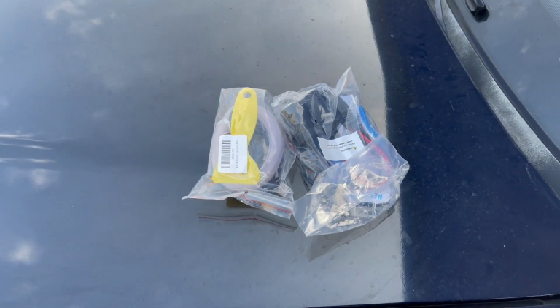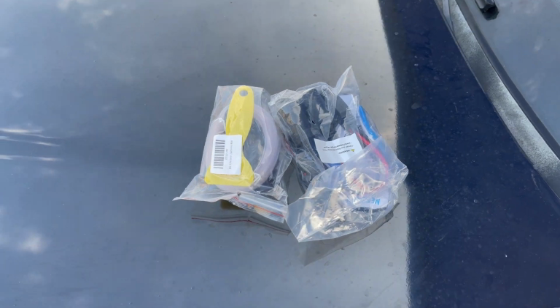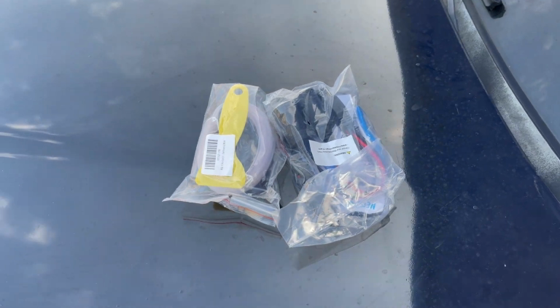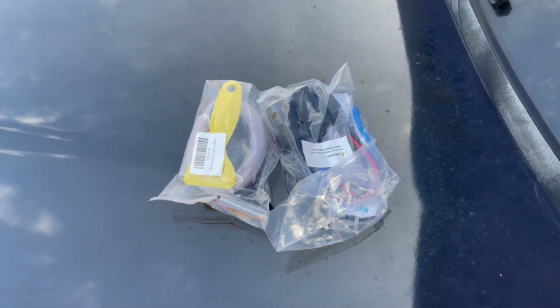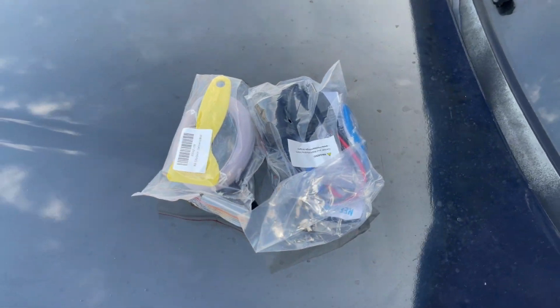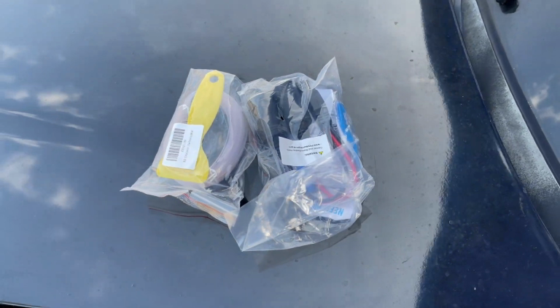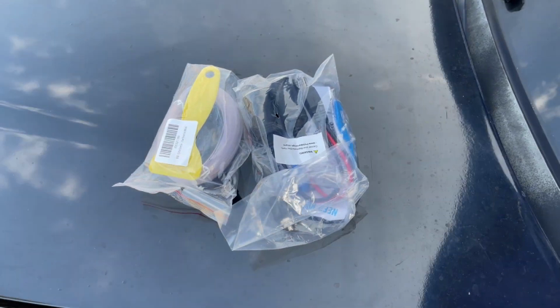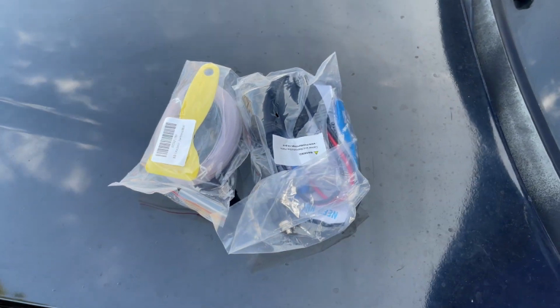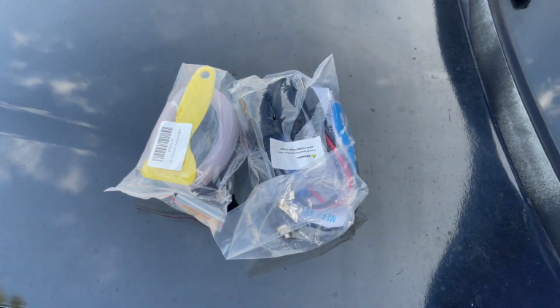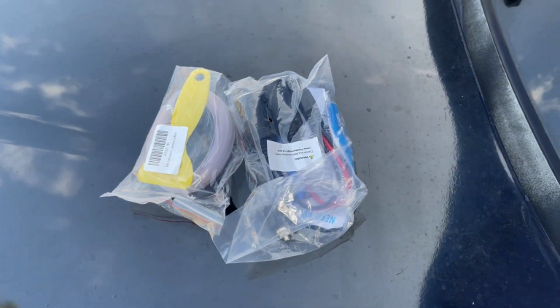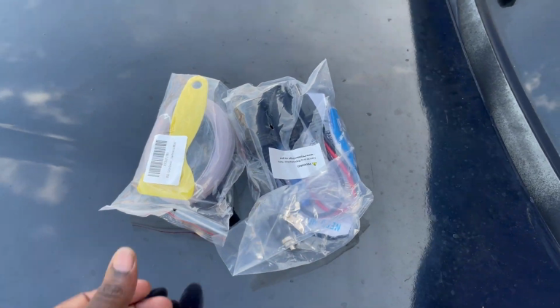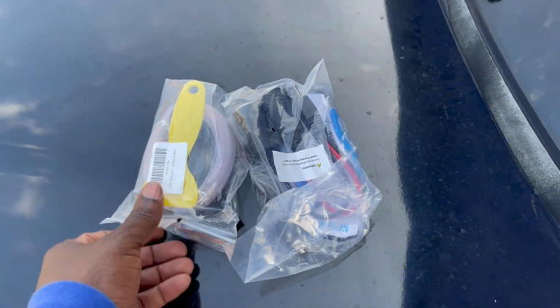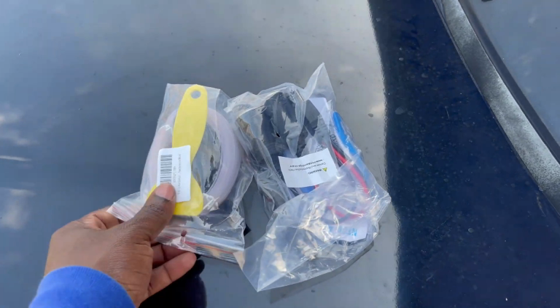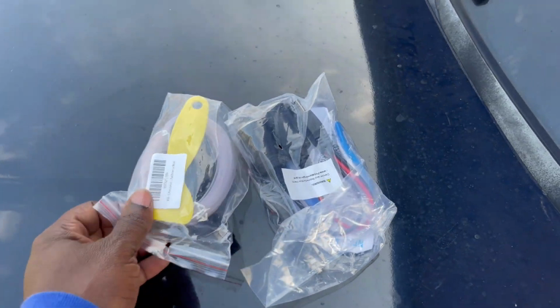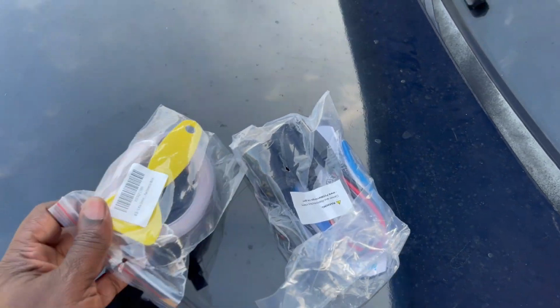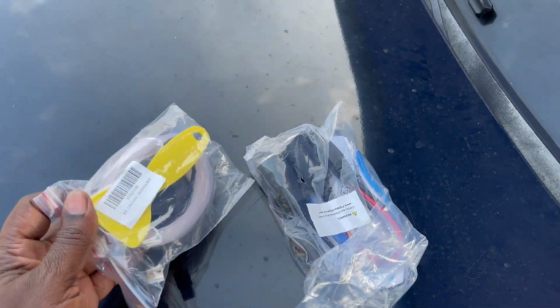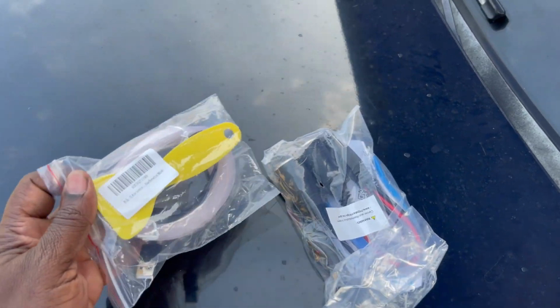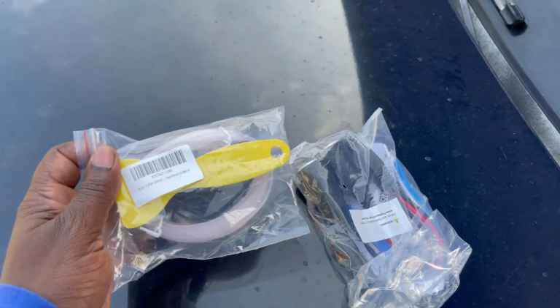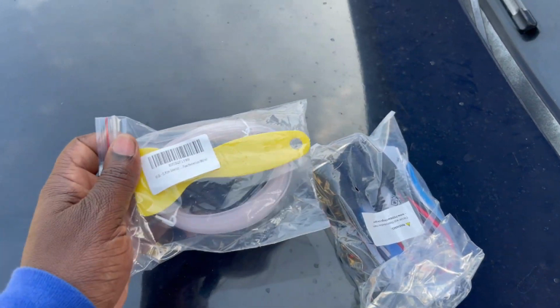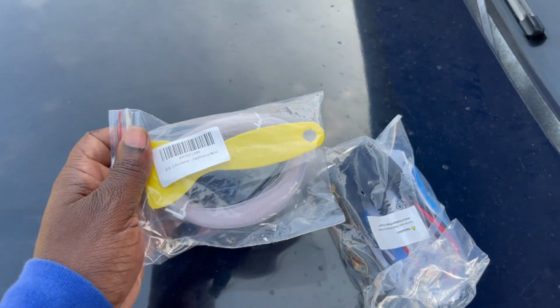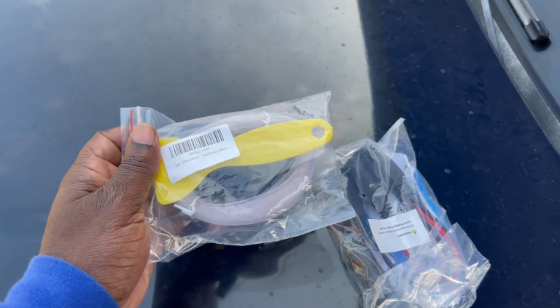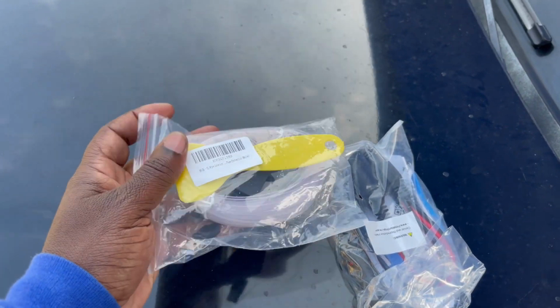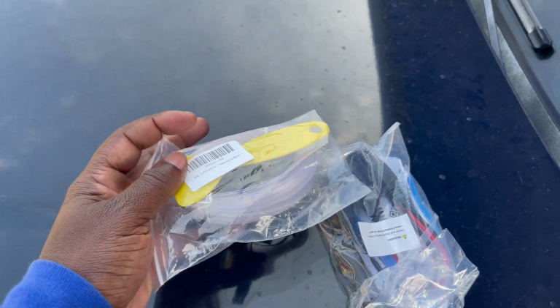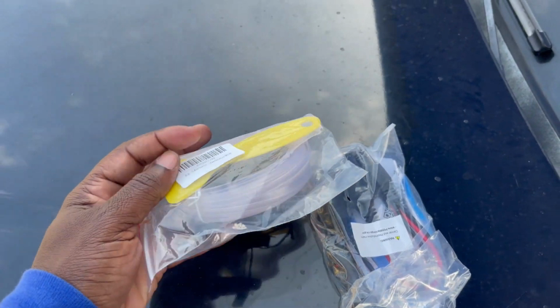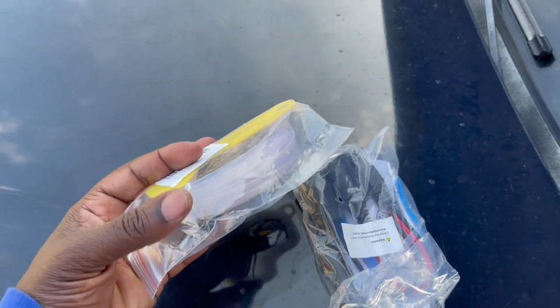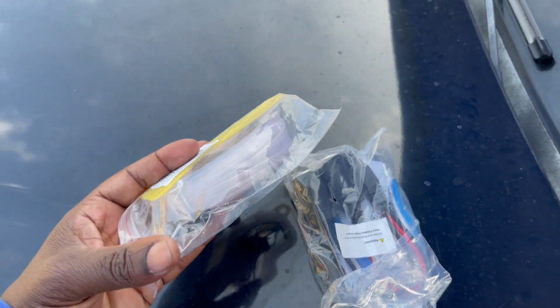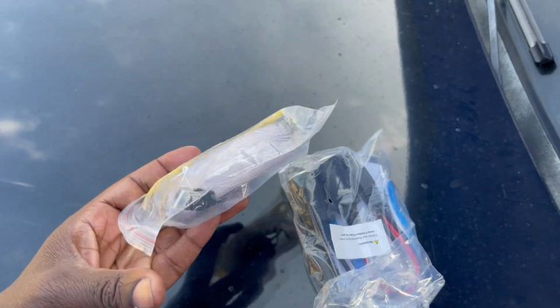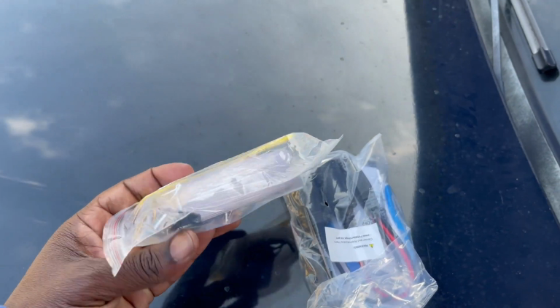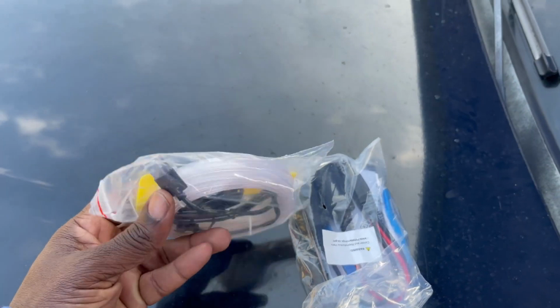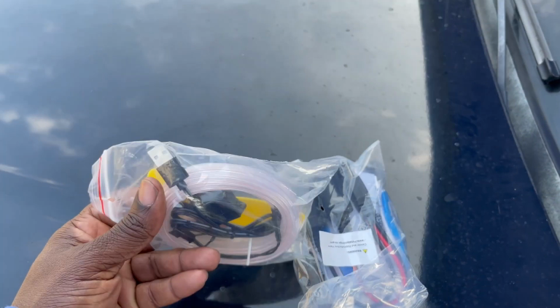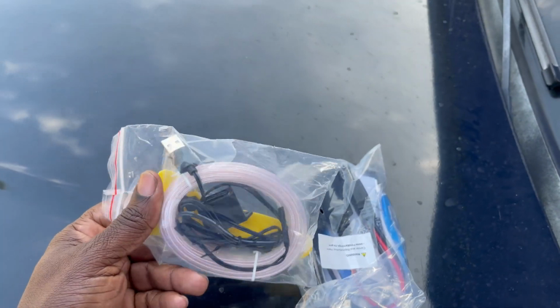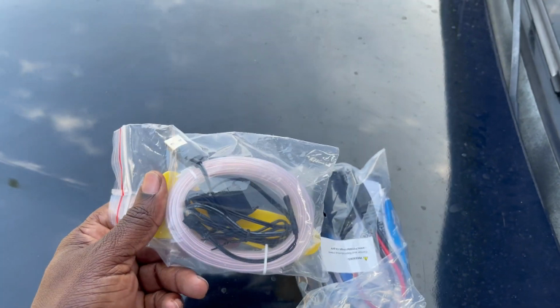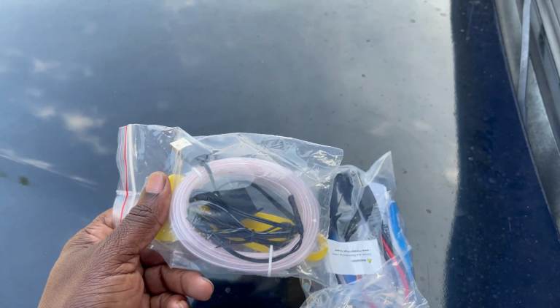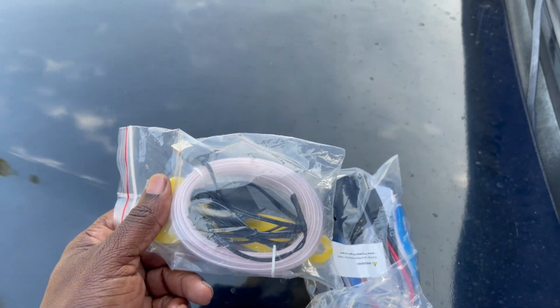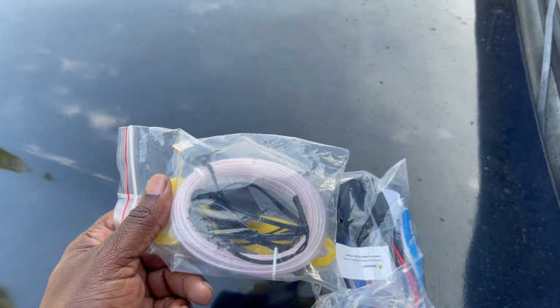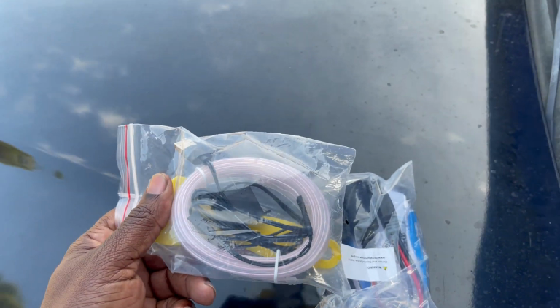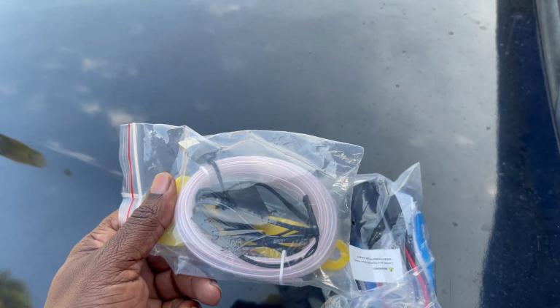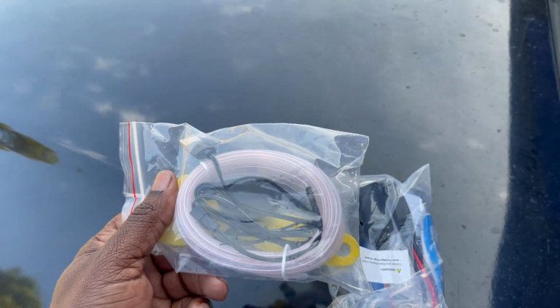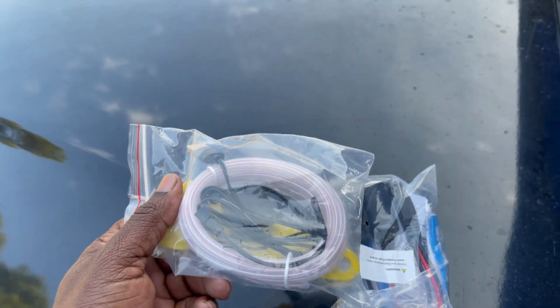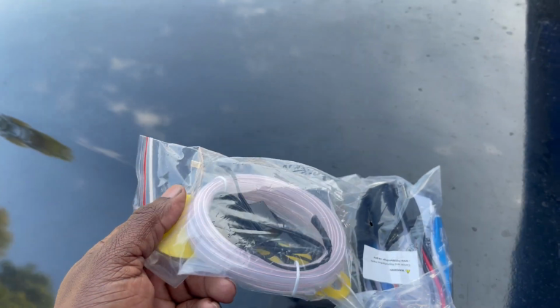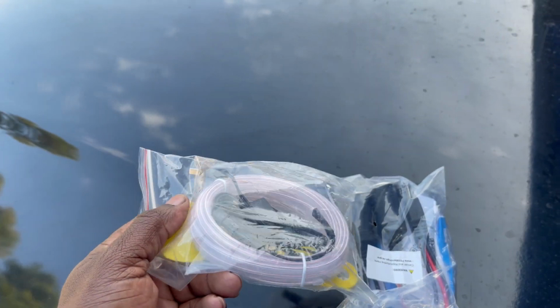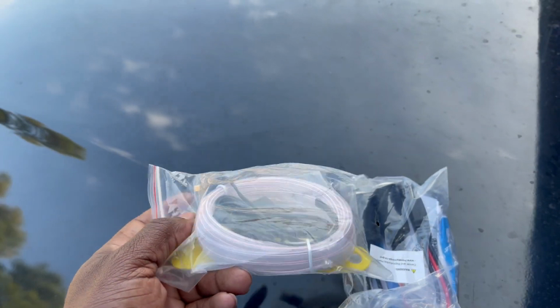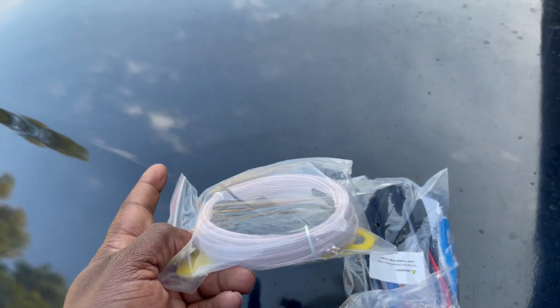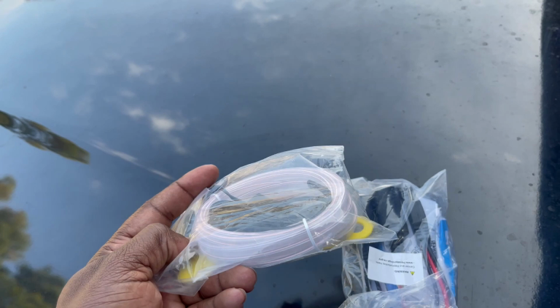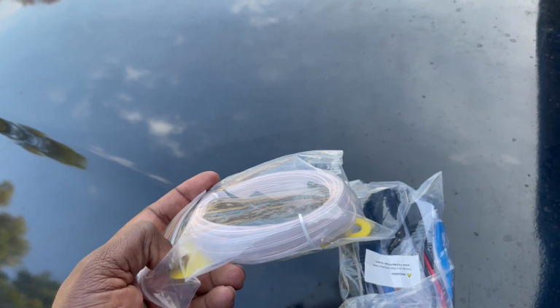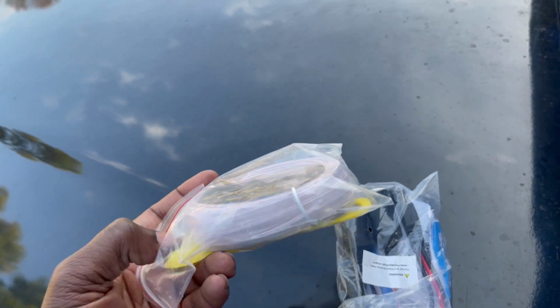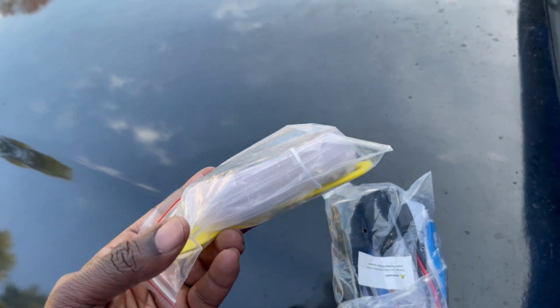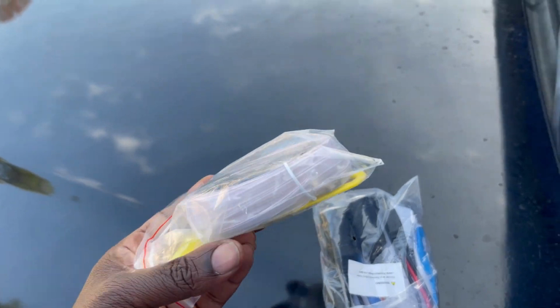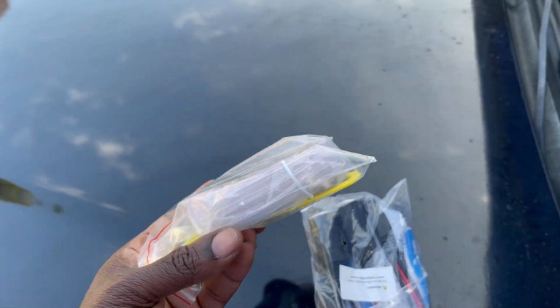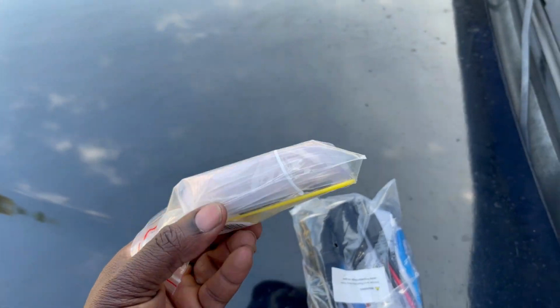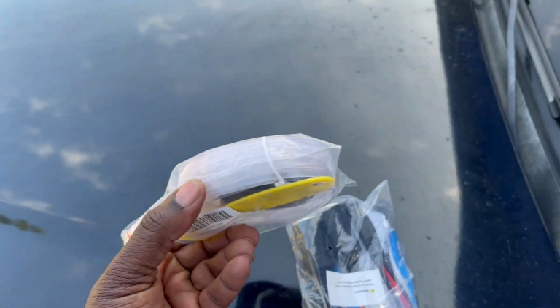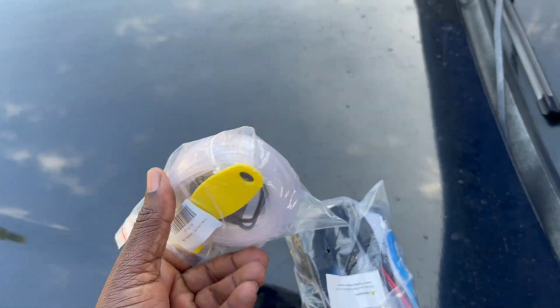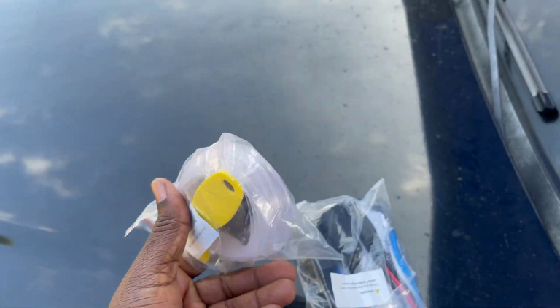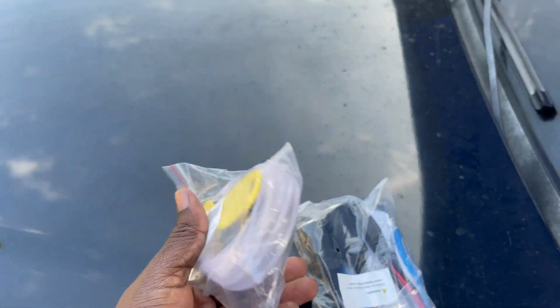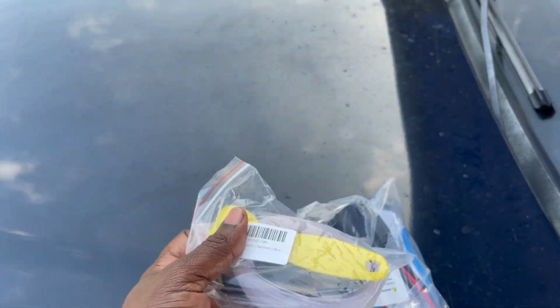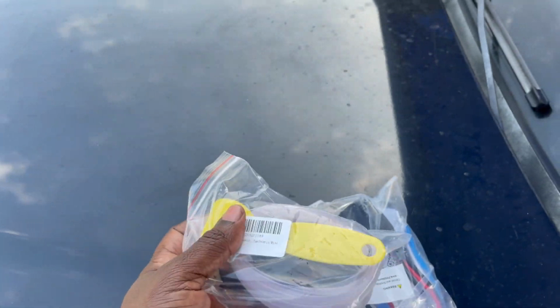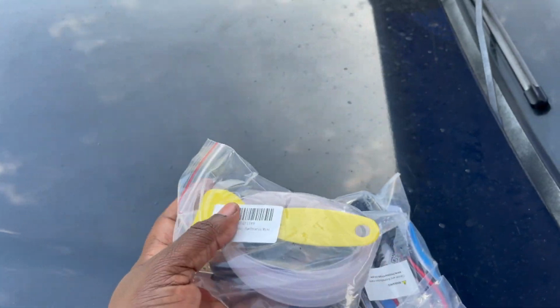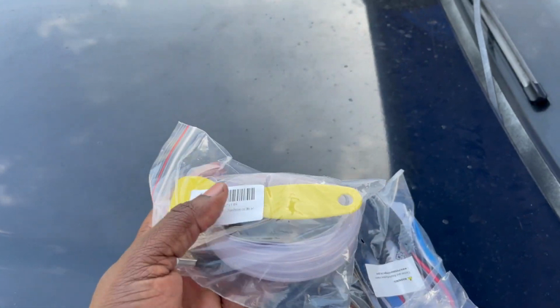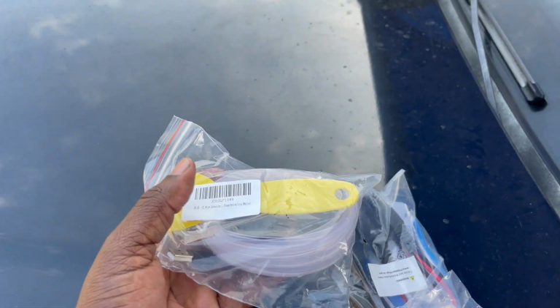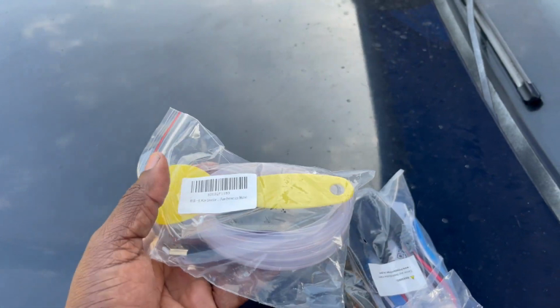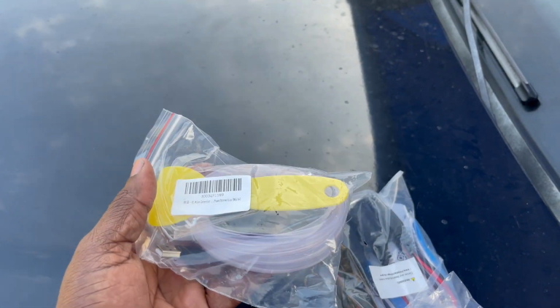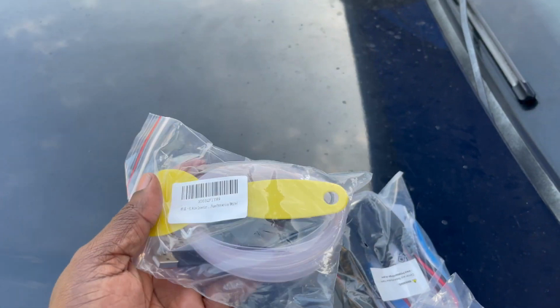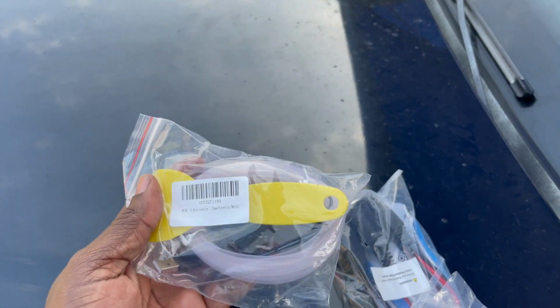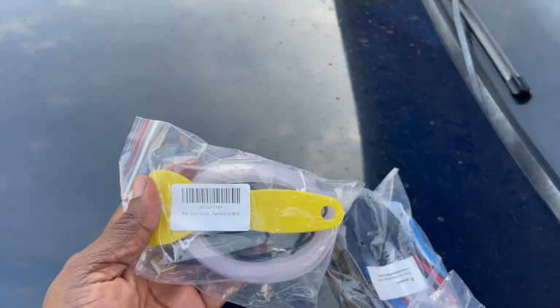Yes sir, lights came in. I know it don't look like it's nothing, but just wait till I'm finished.